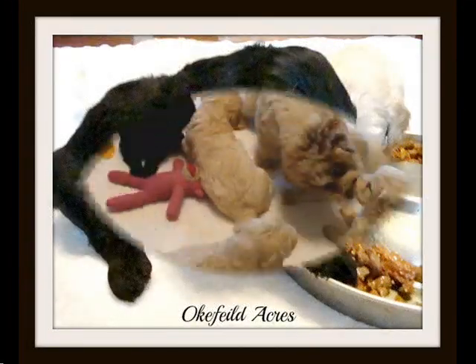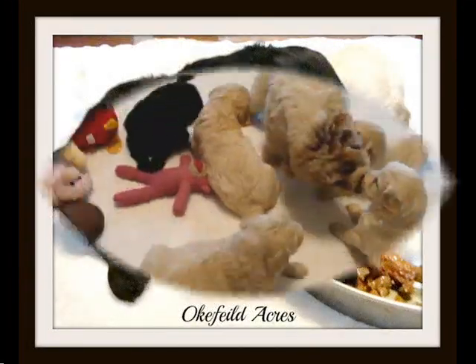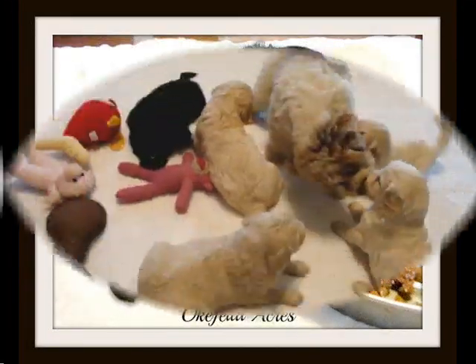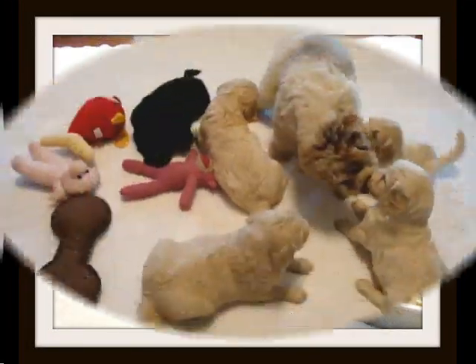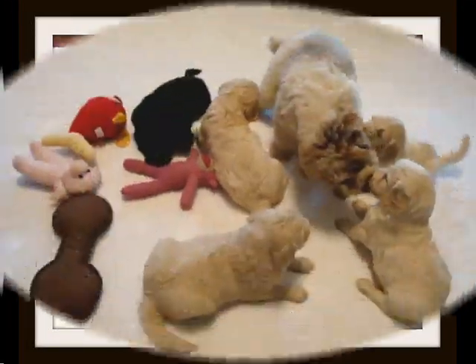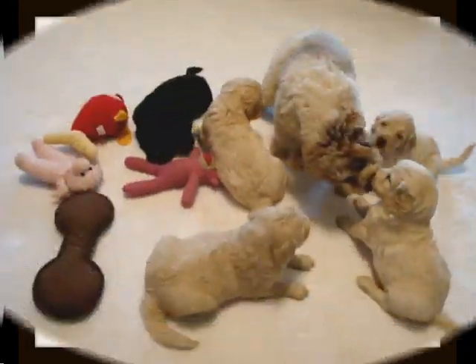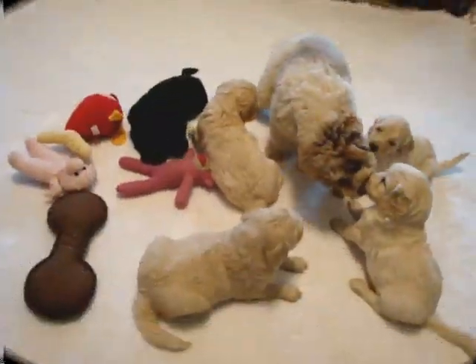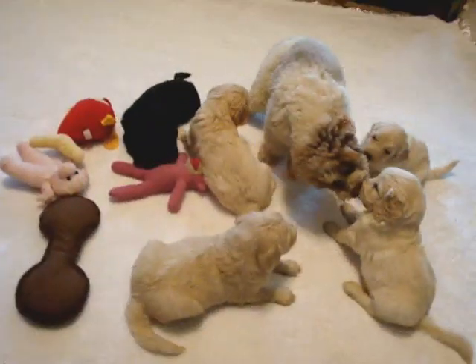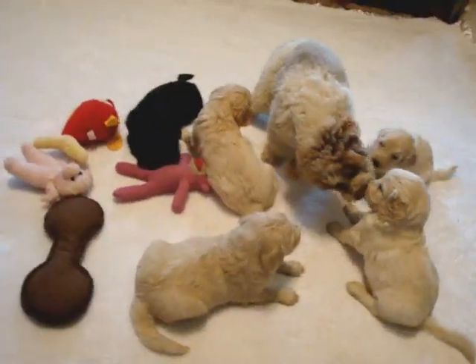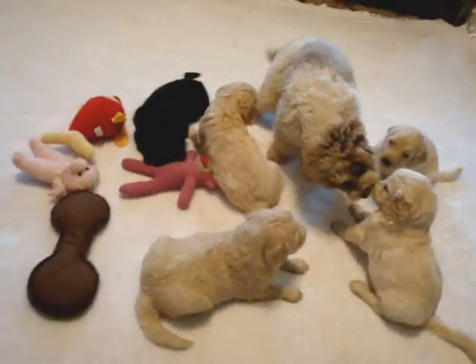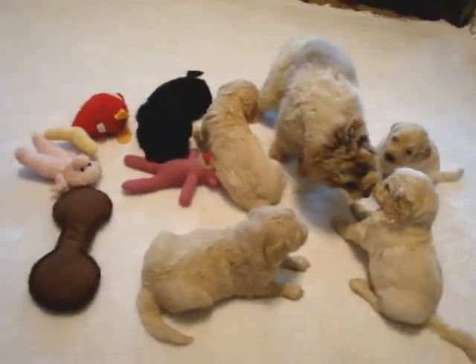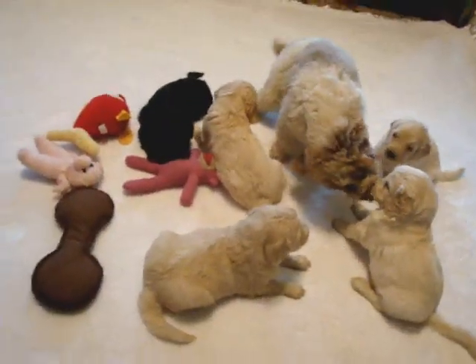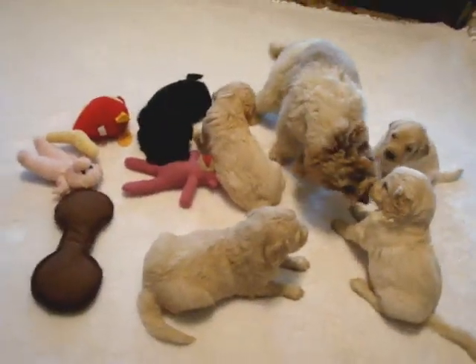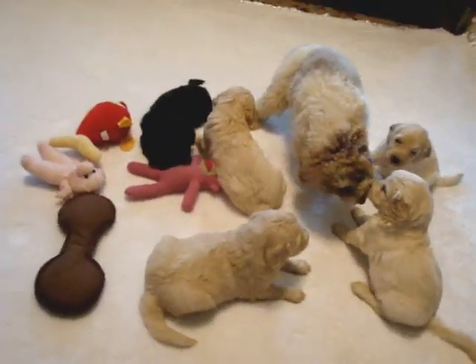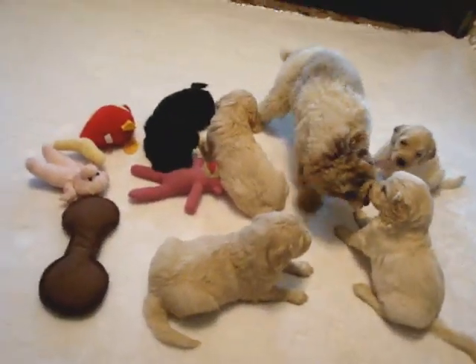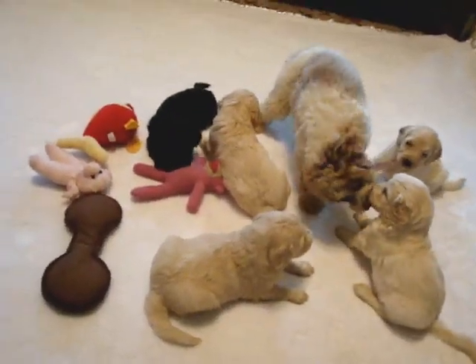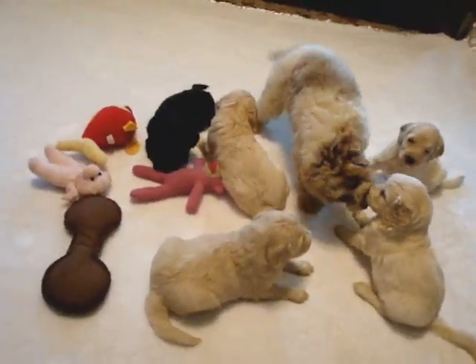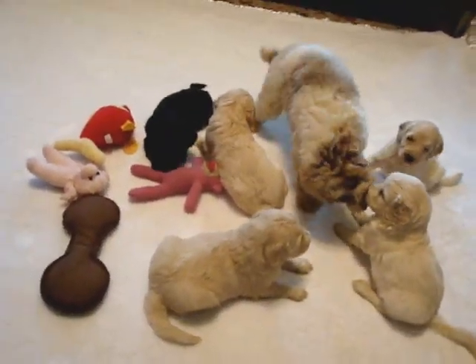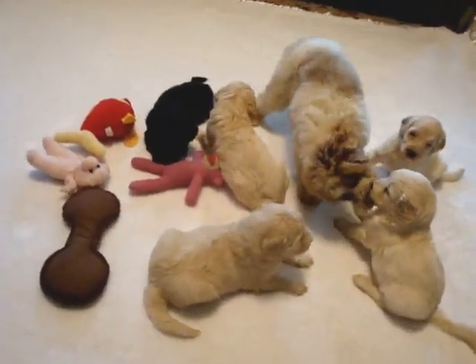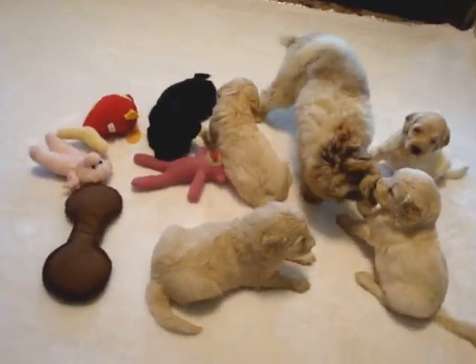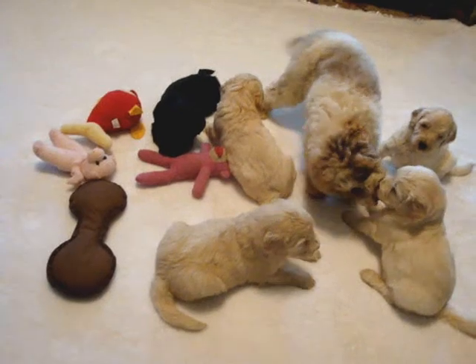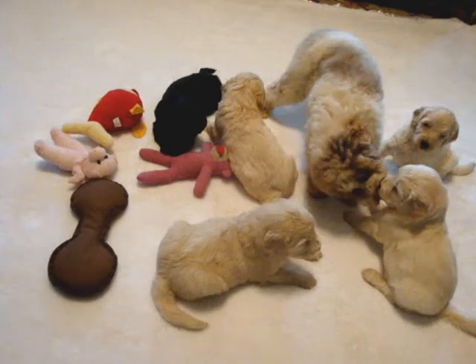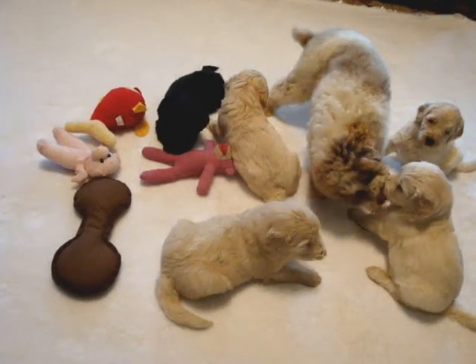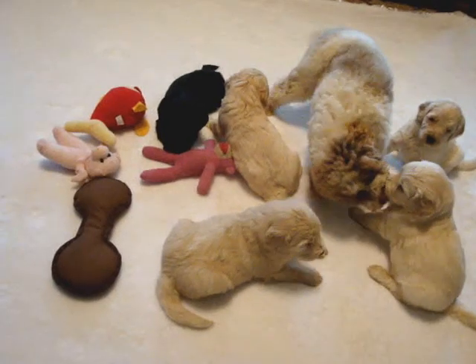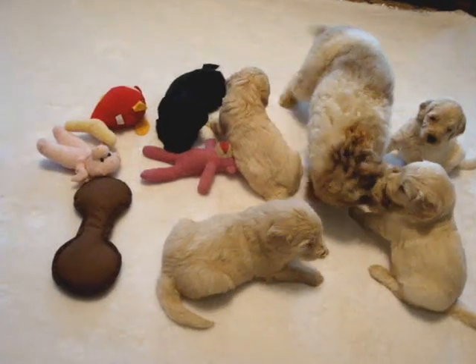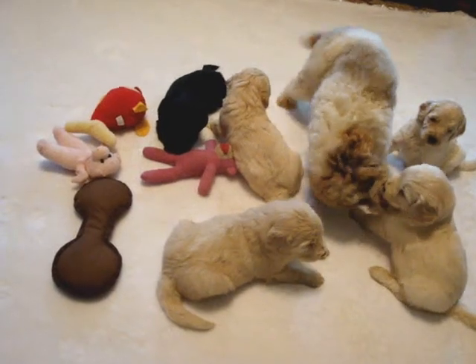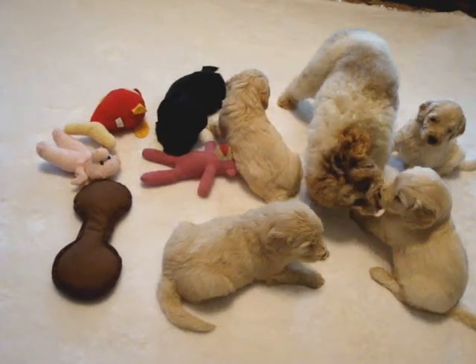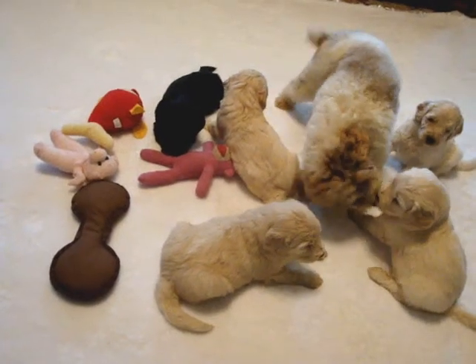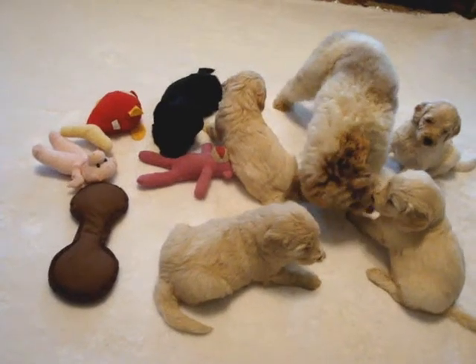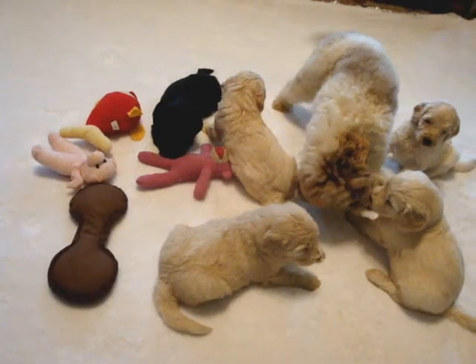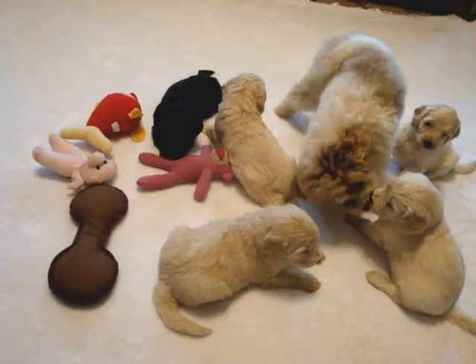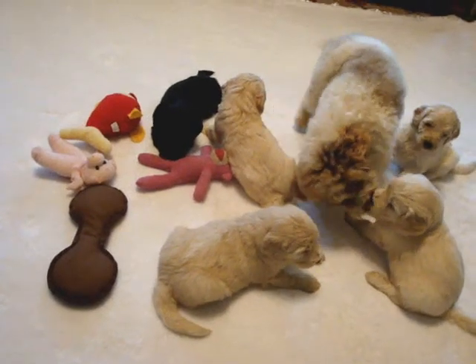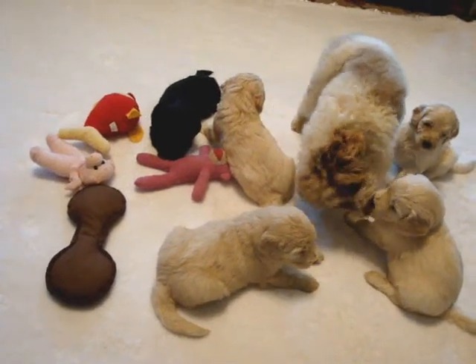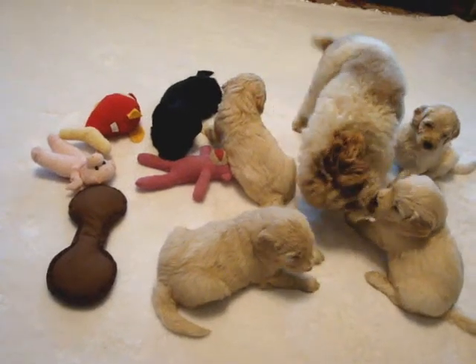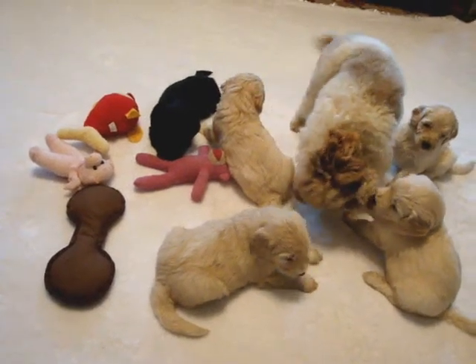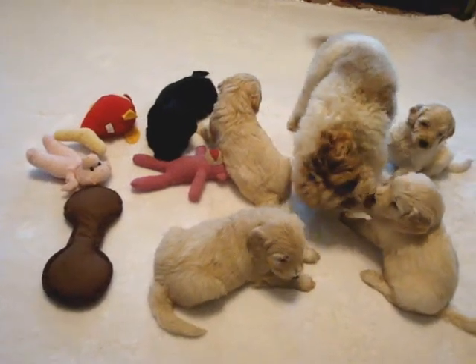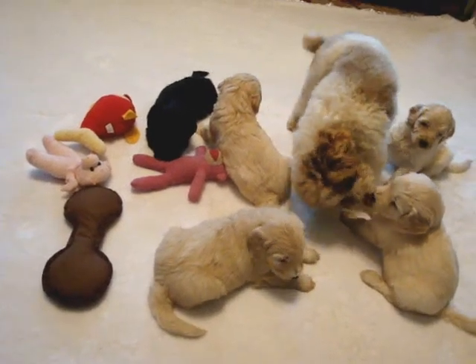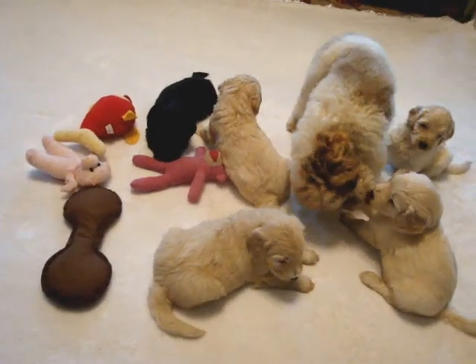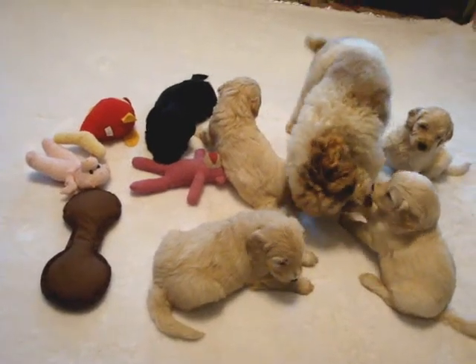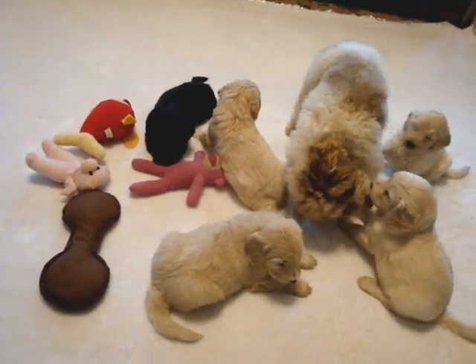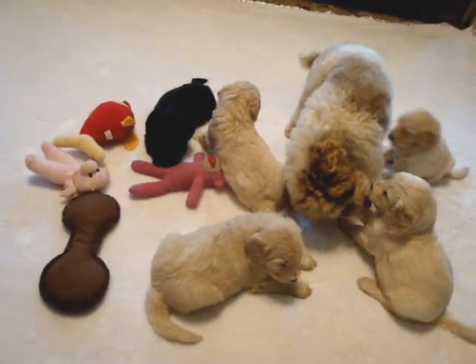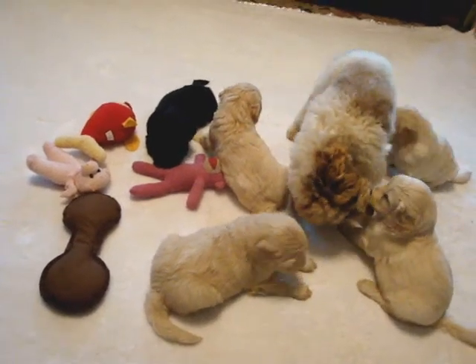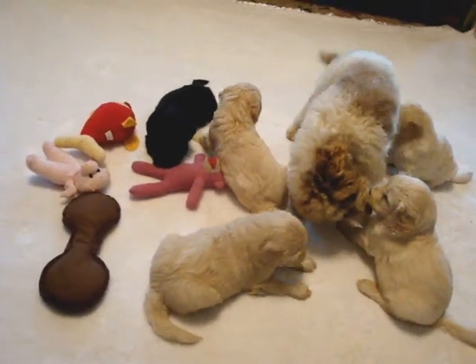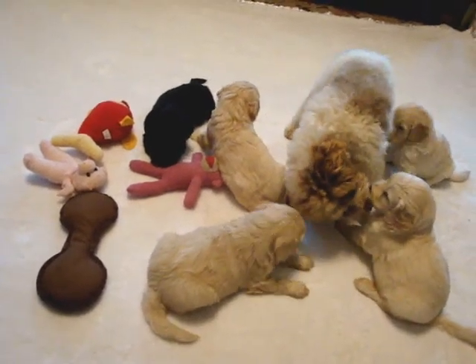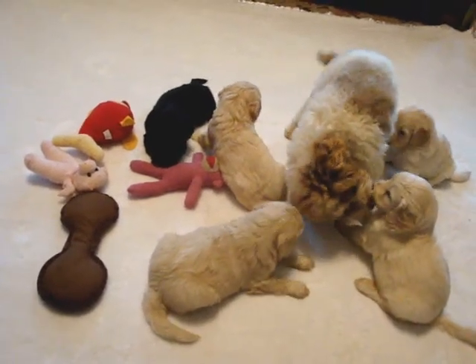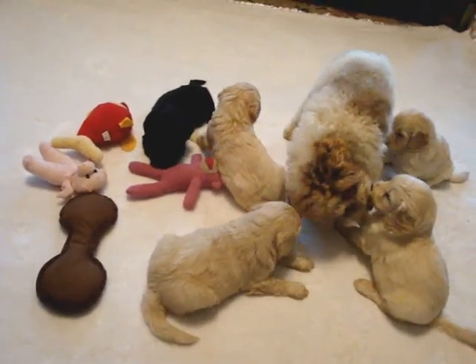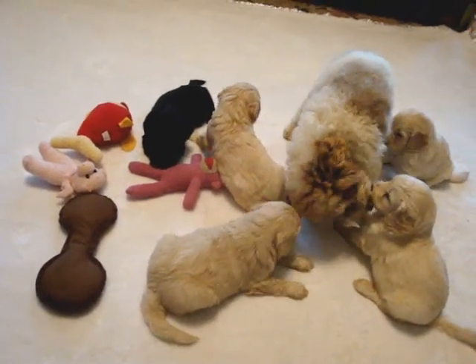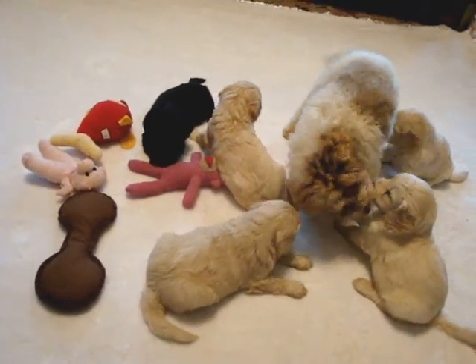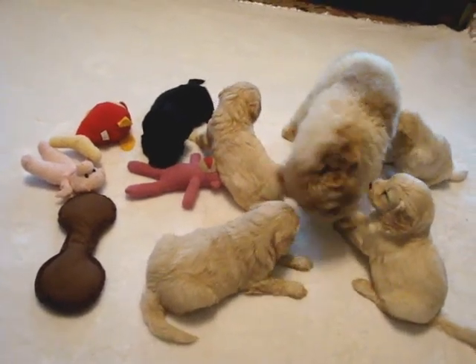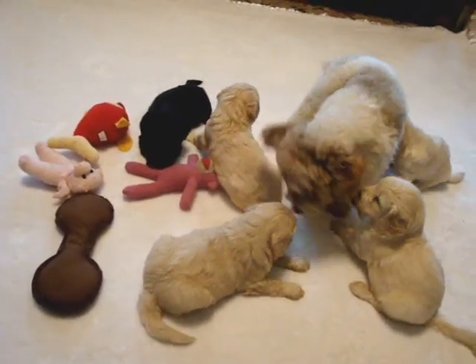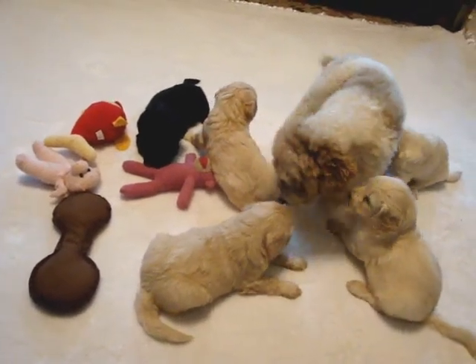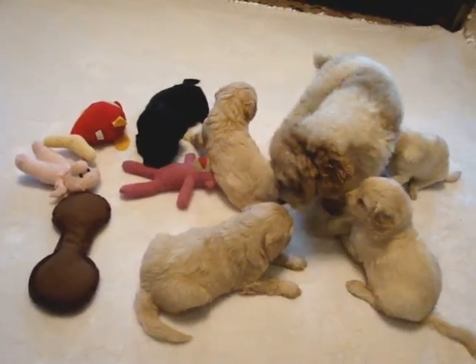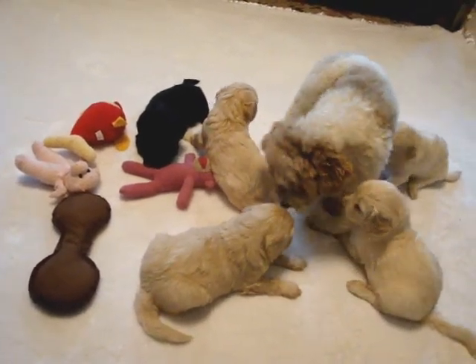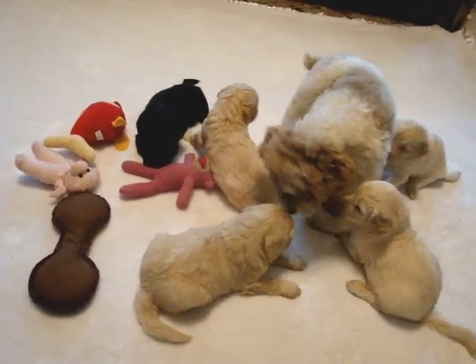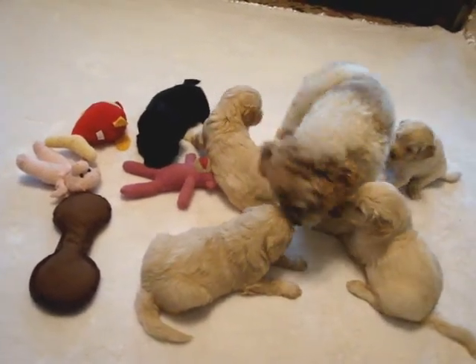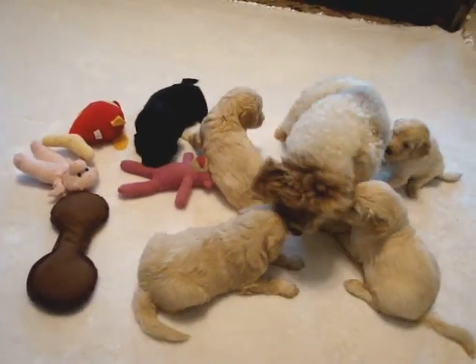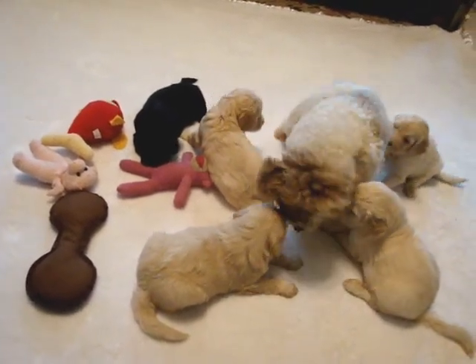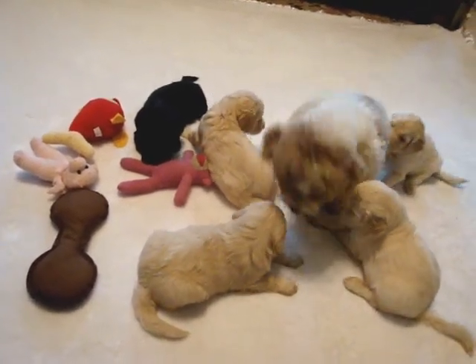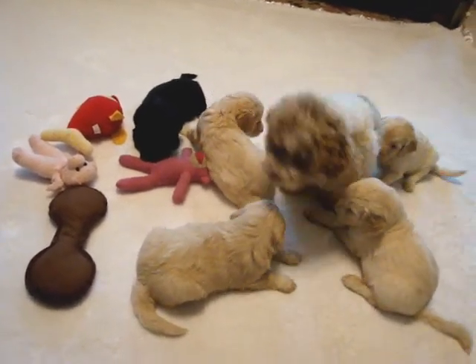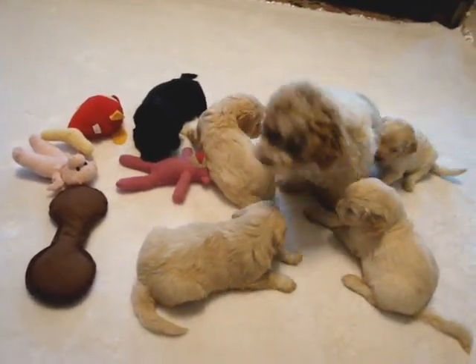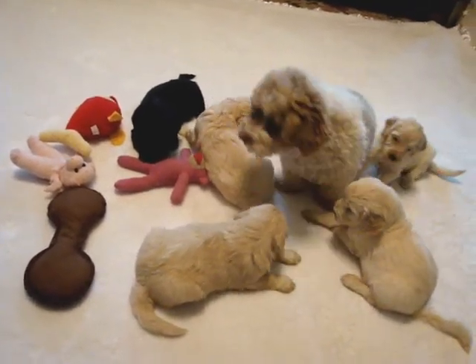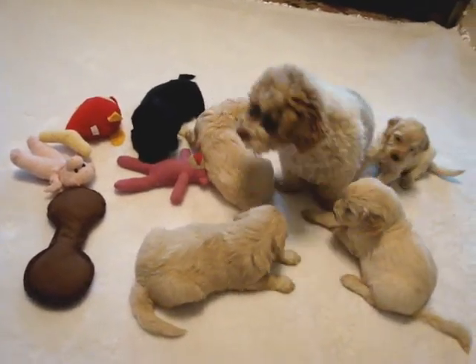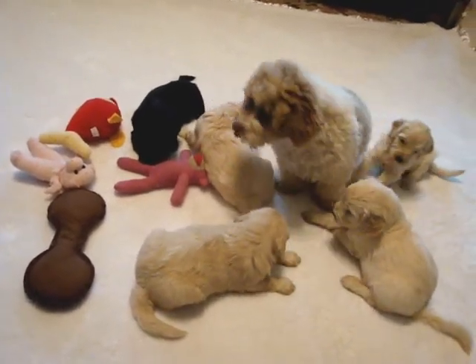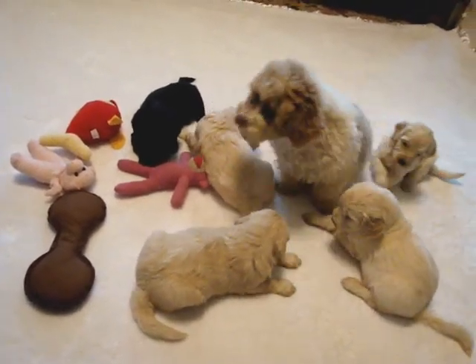Hello, this is Janet Wright from Oakfield Acres. We're taking a video with Summer and Siggy's puppies. They're four weeks old today.